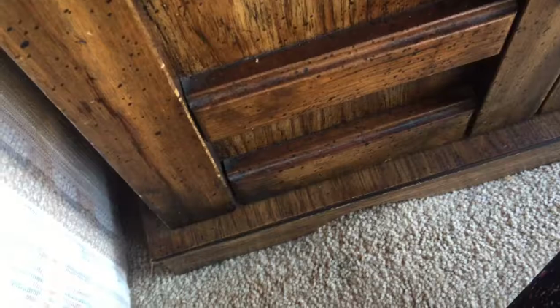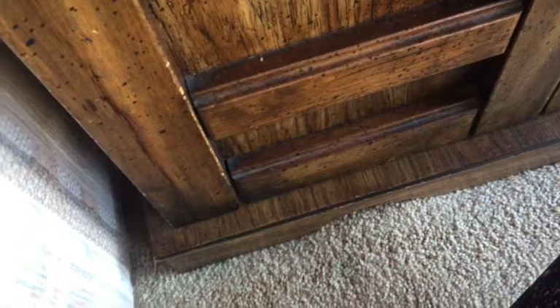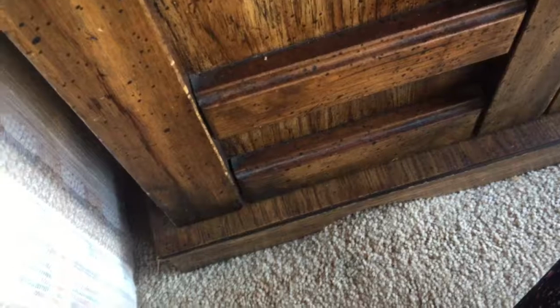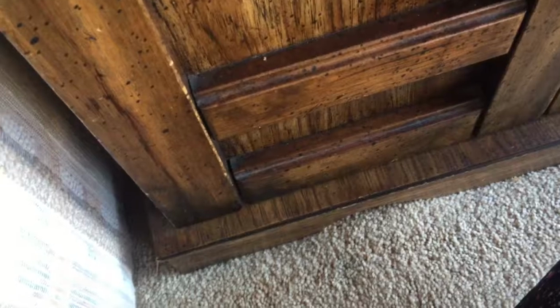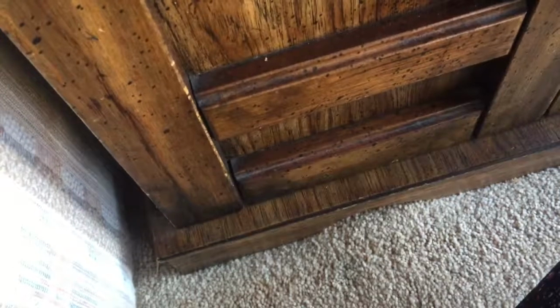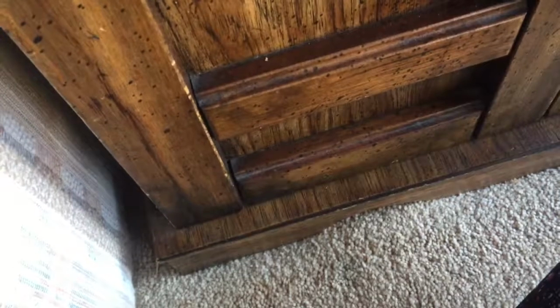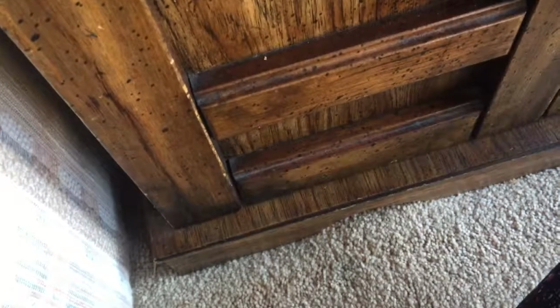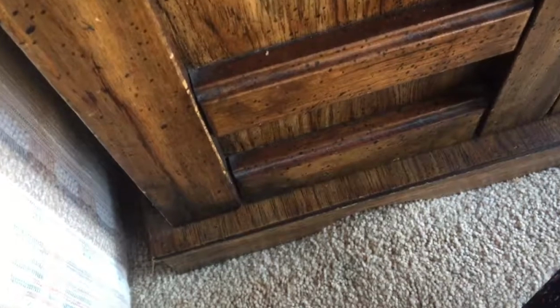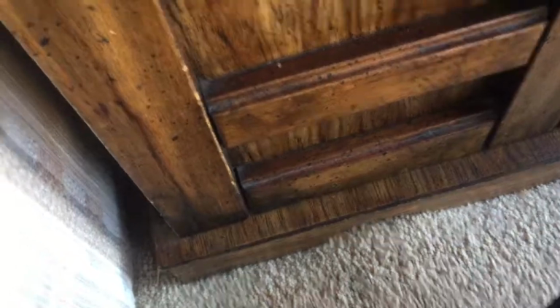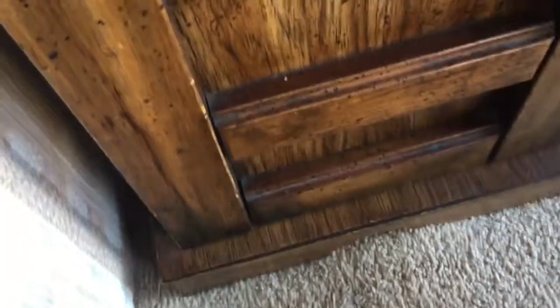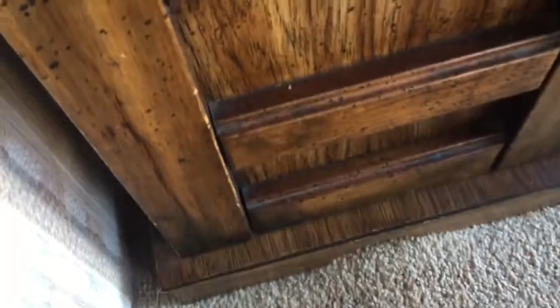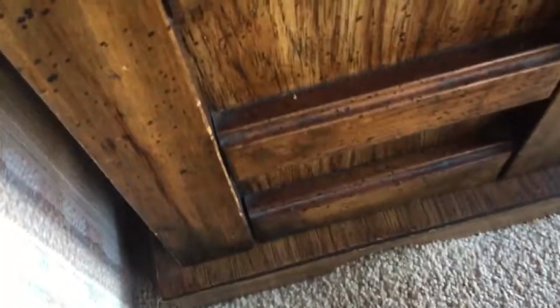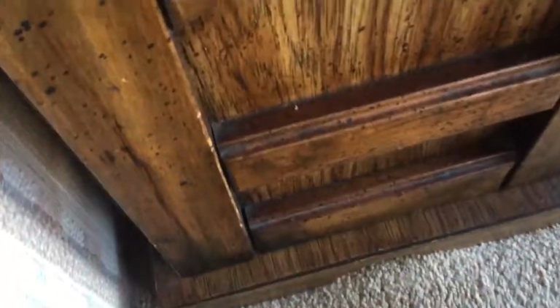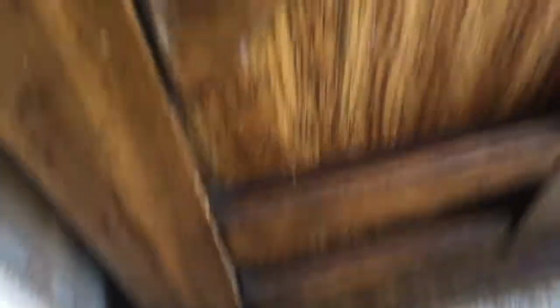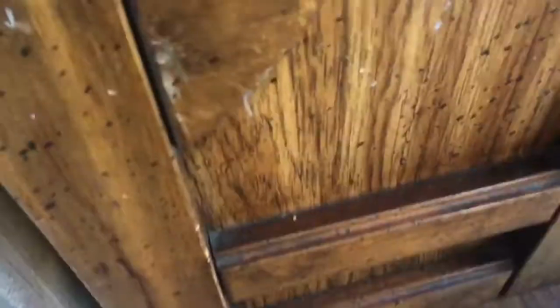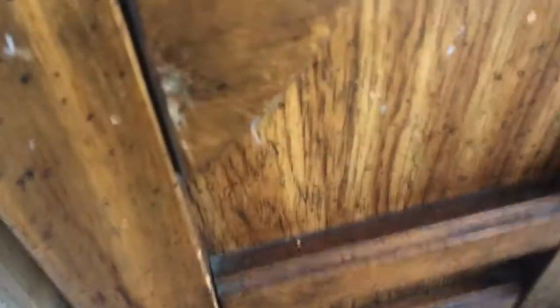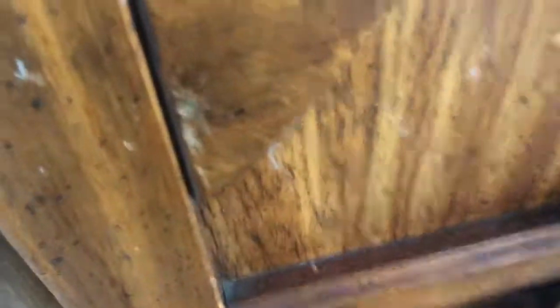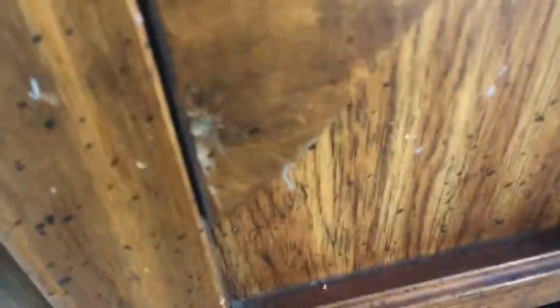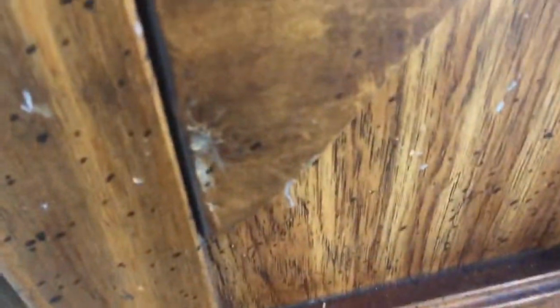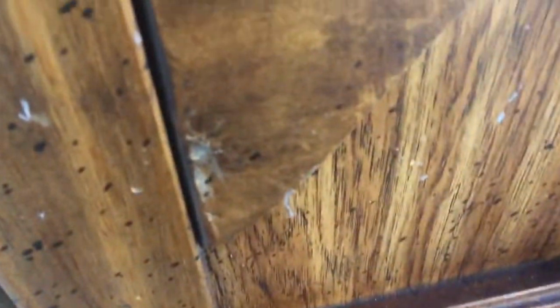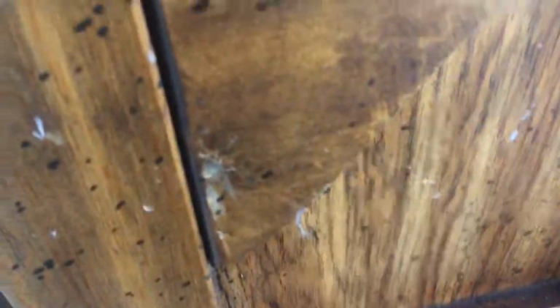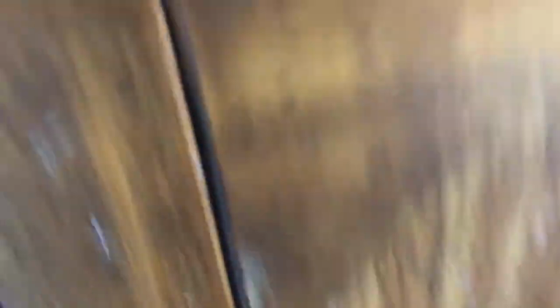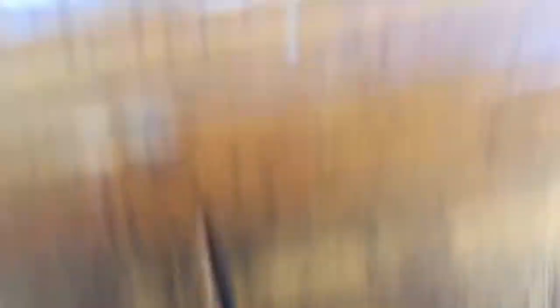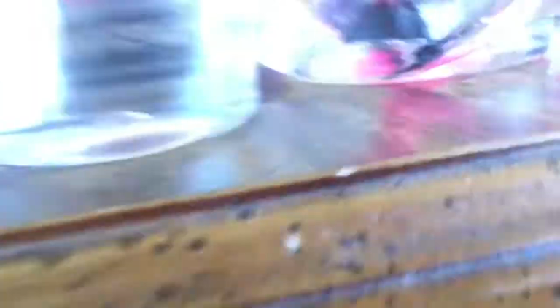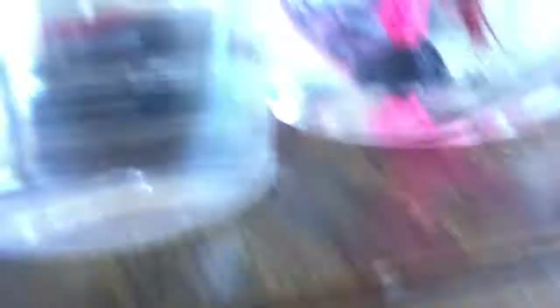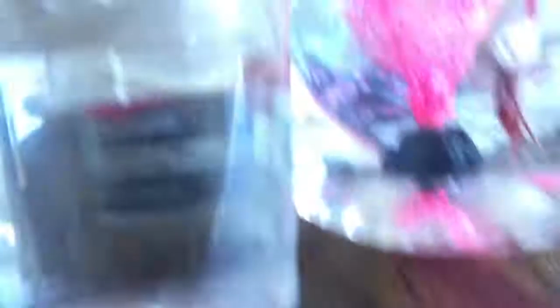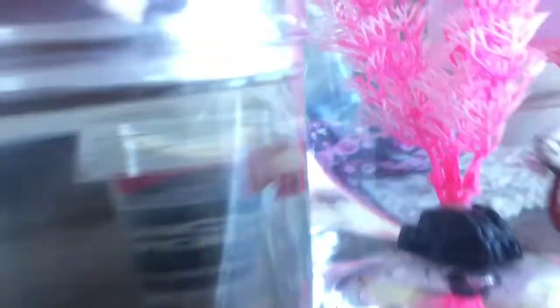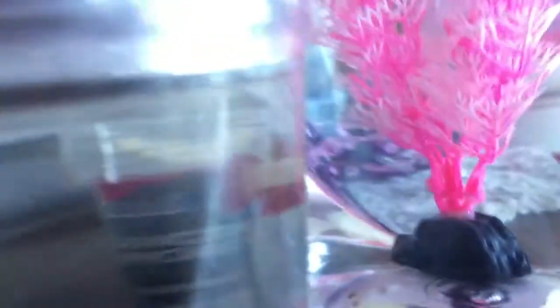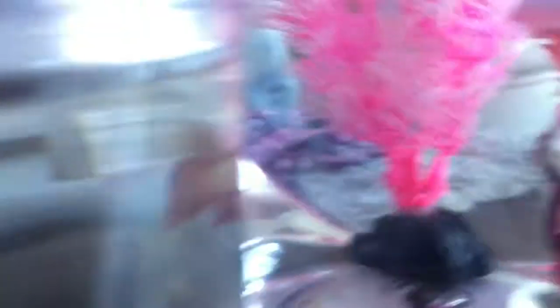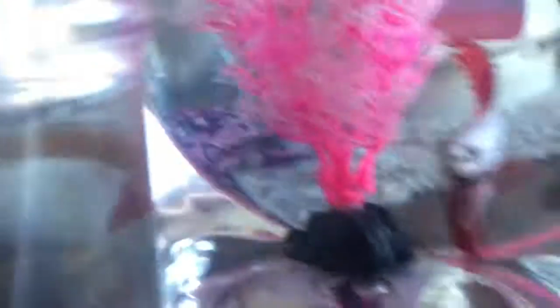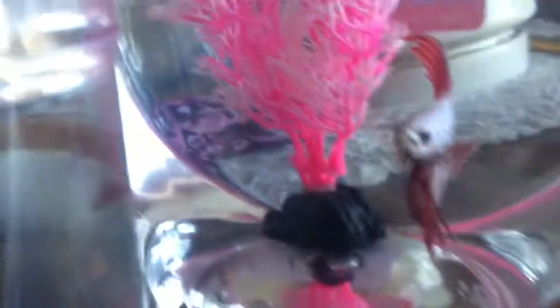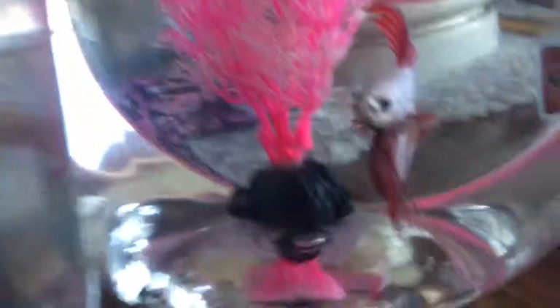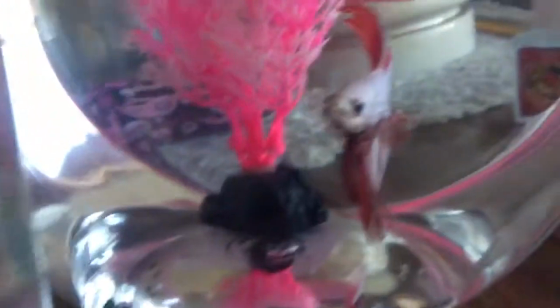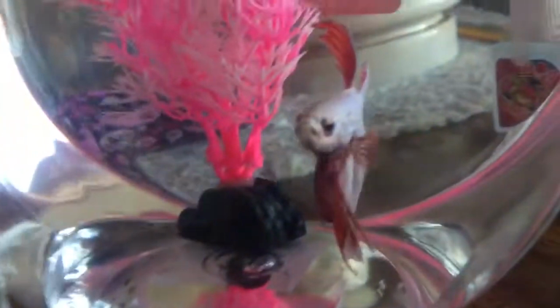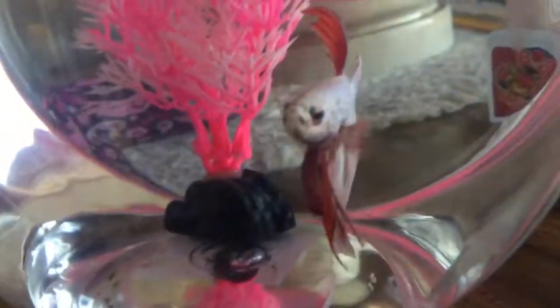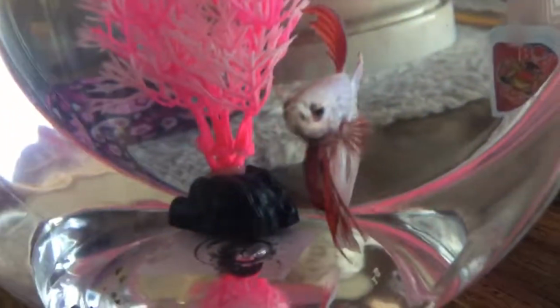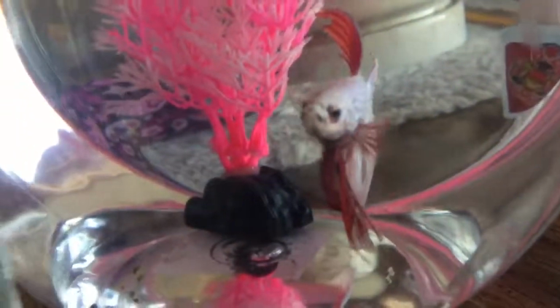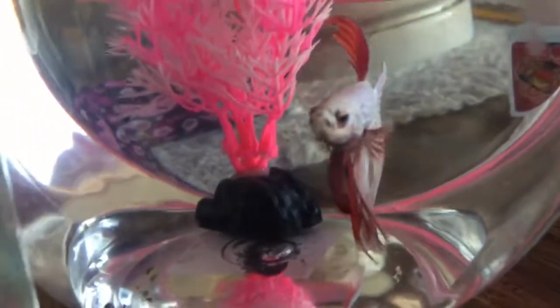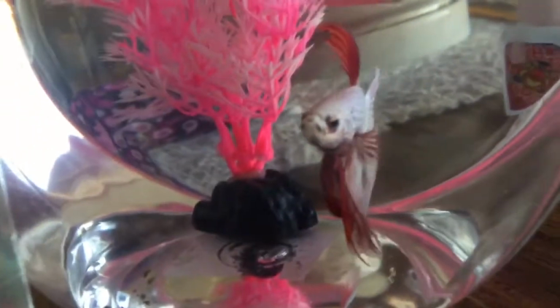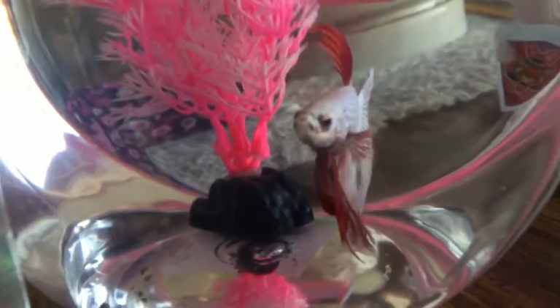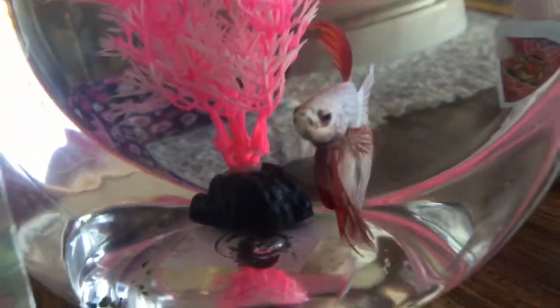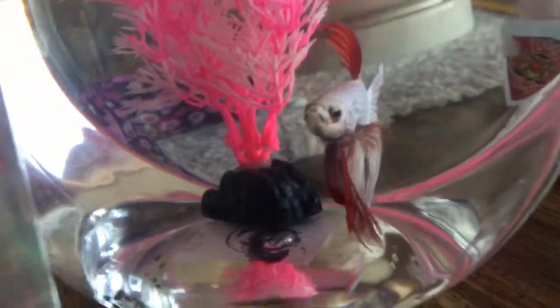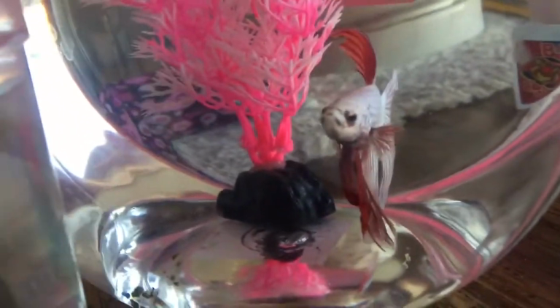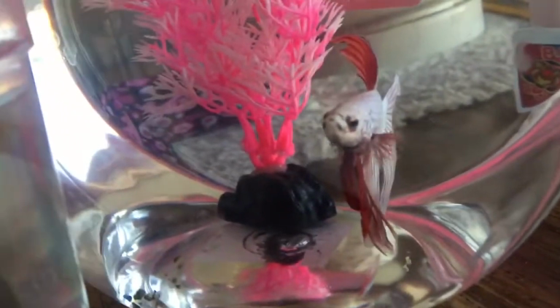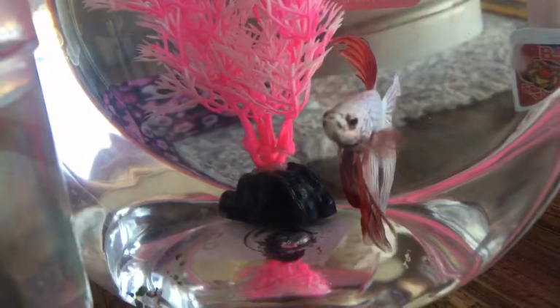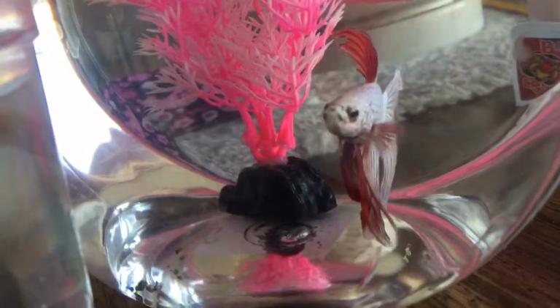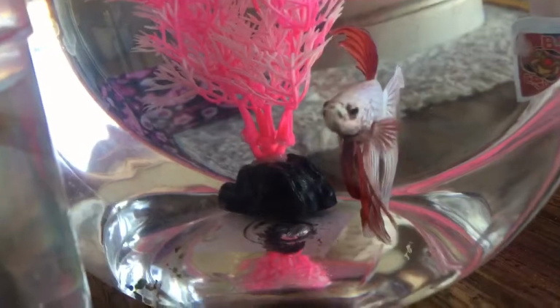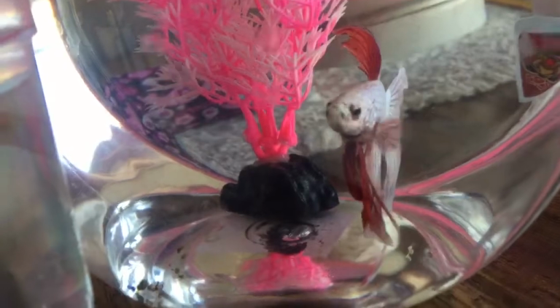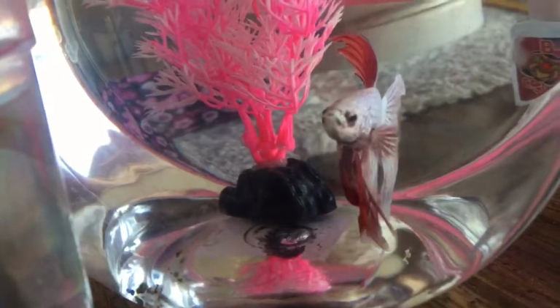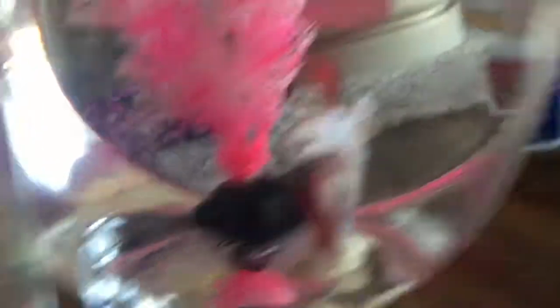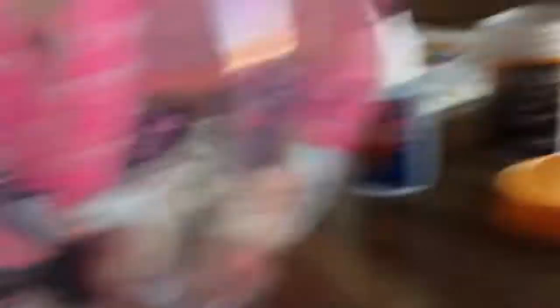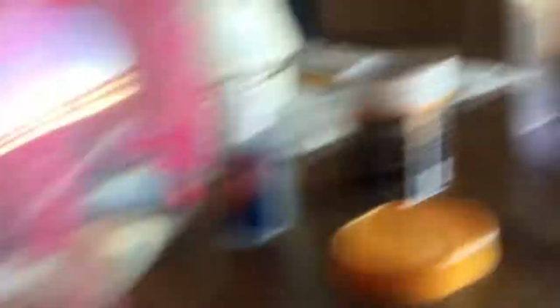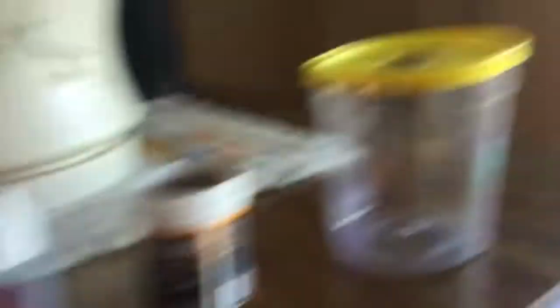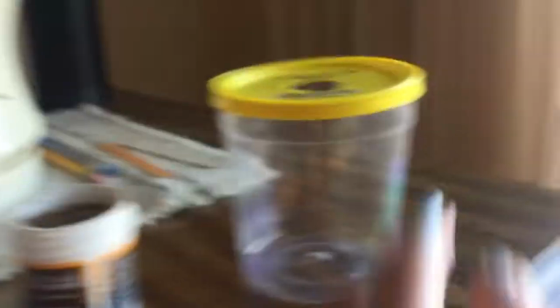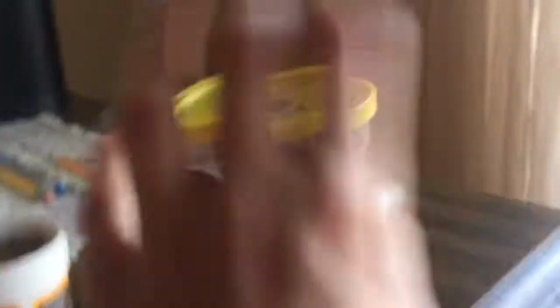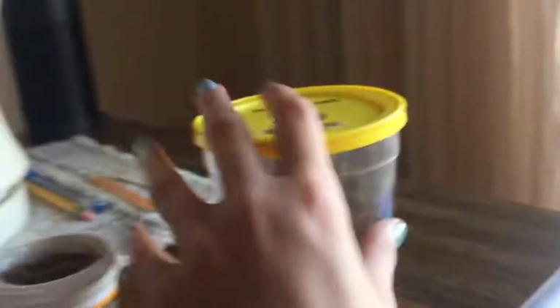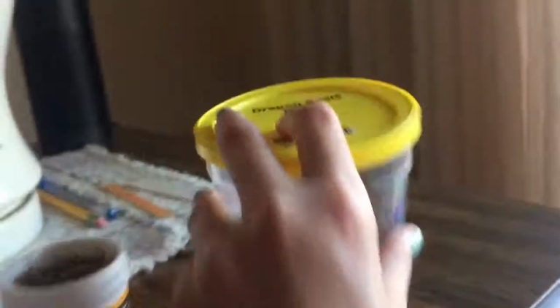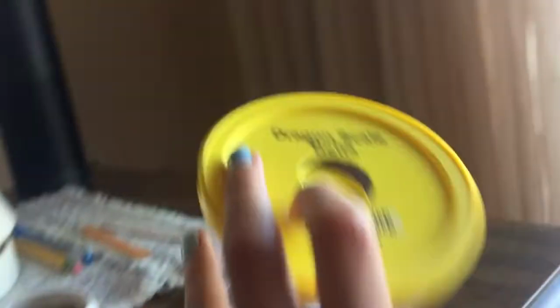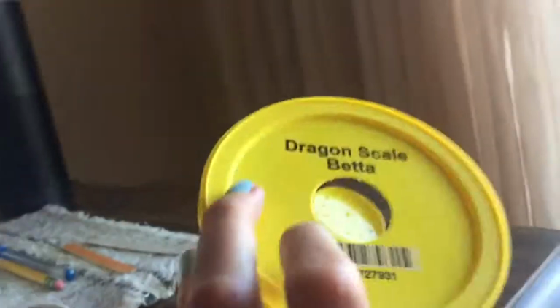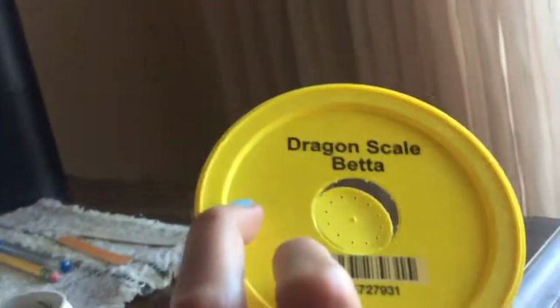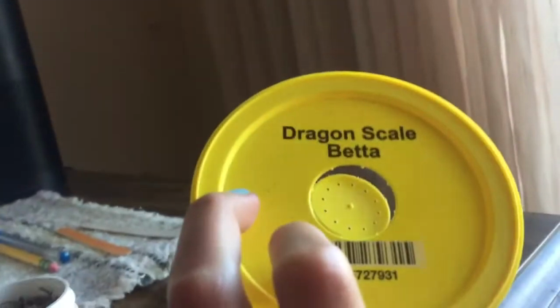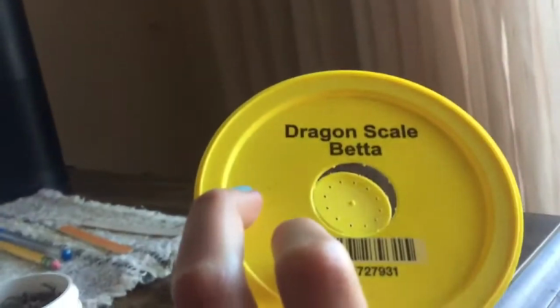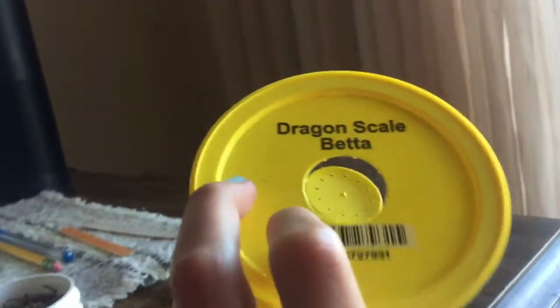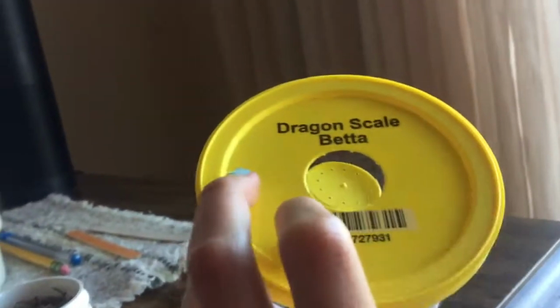Hello guys. I'm going to start showing you my betta fish for breeding. This is Cocktail. He is a dragon scale betta.